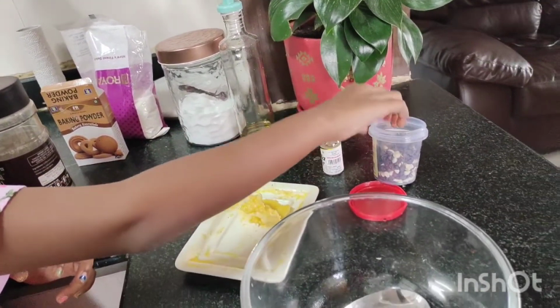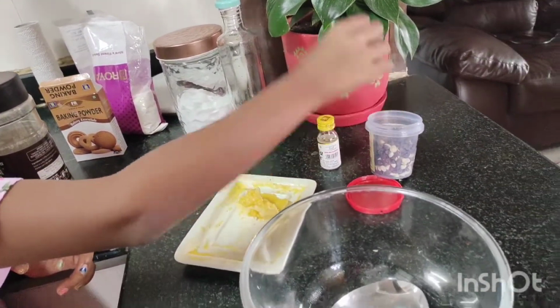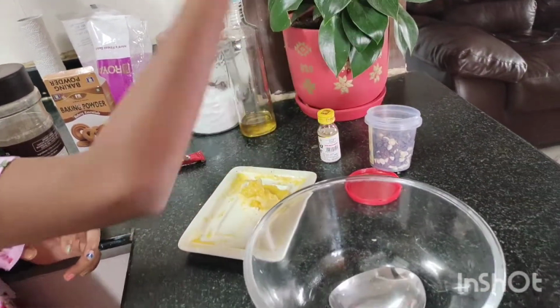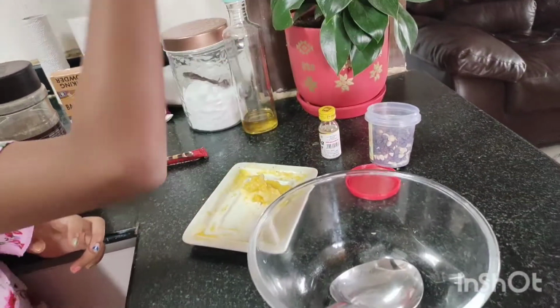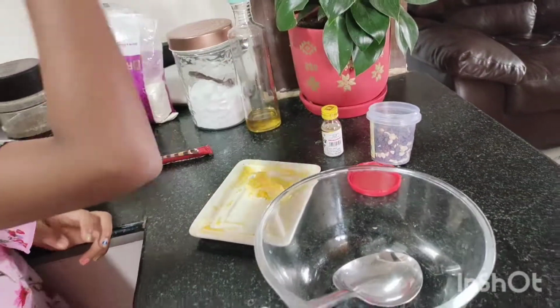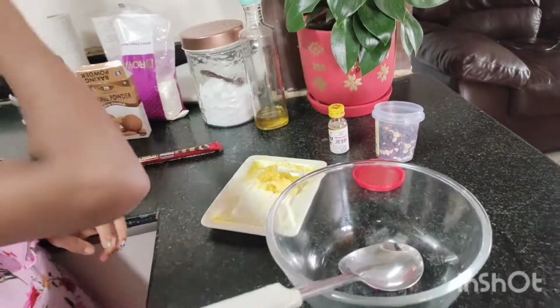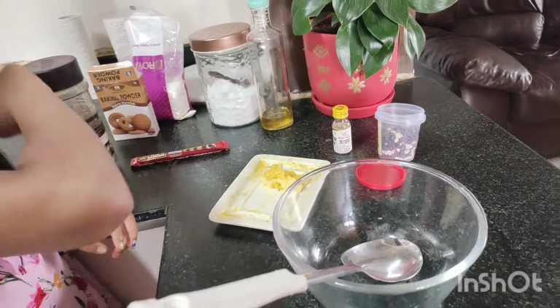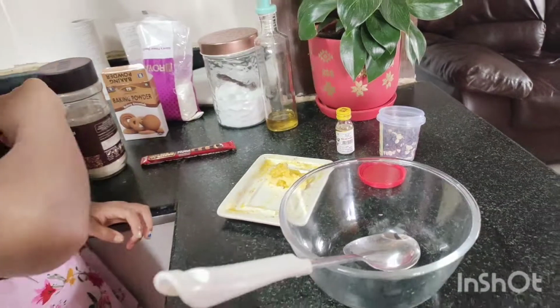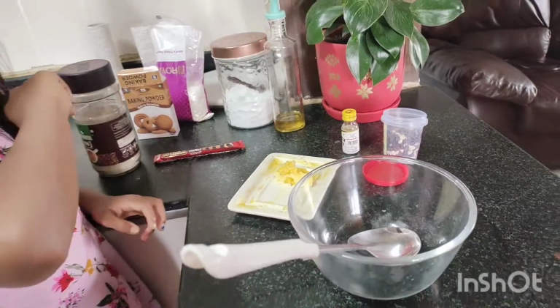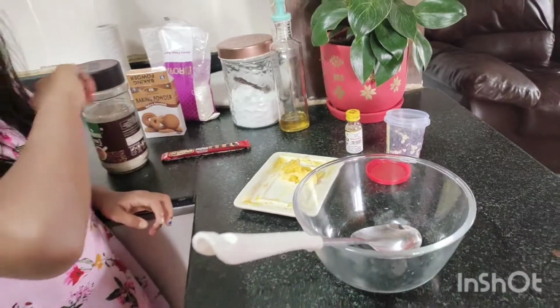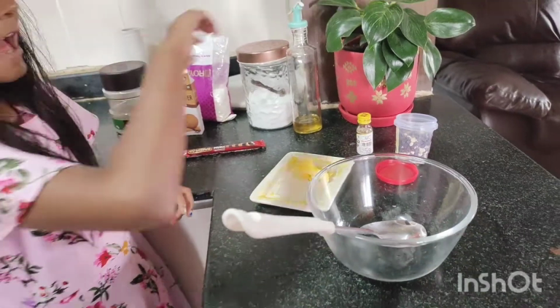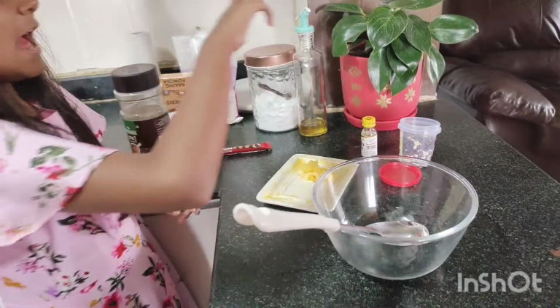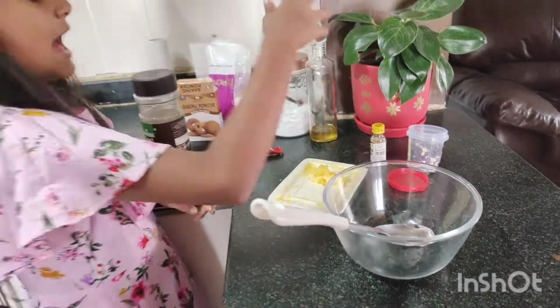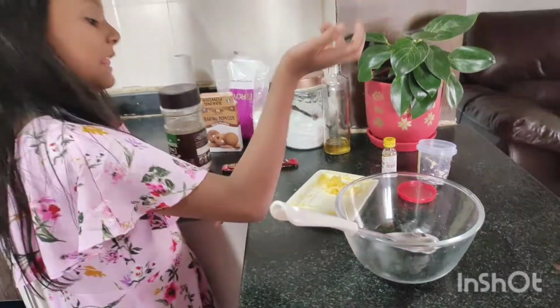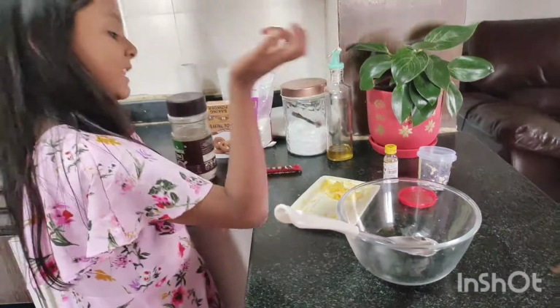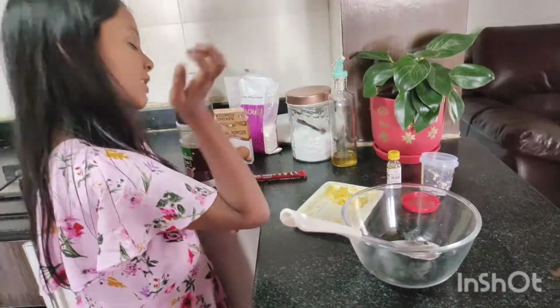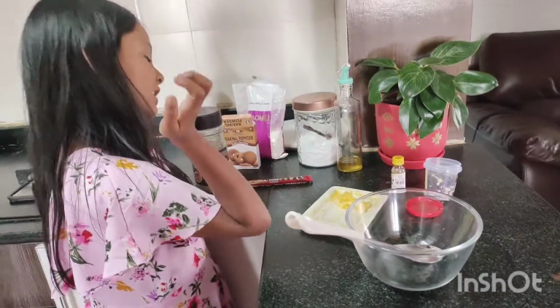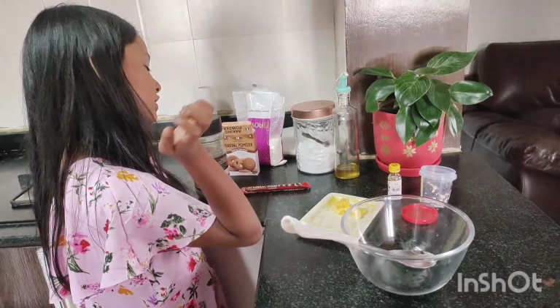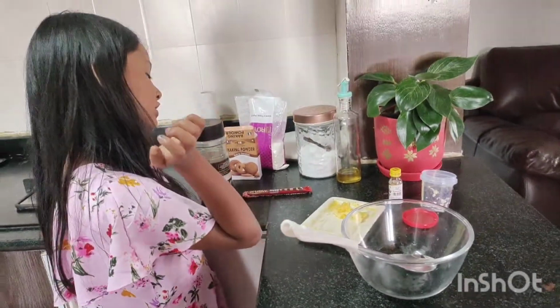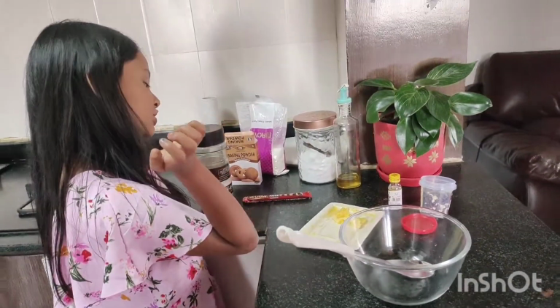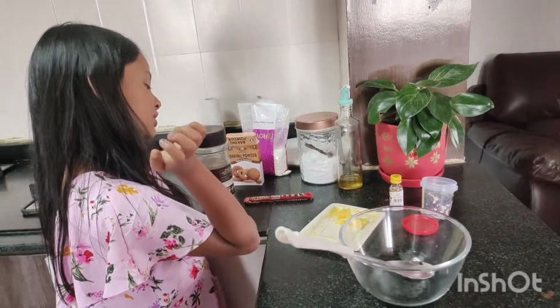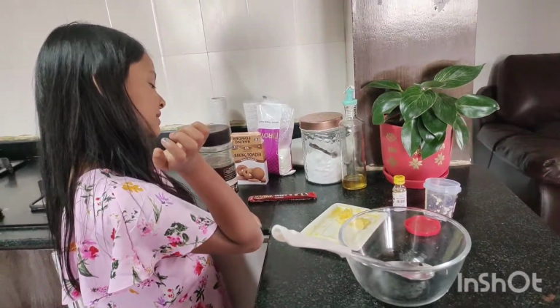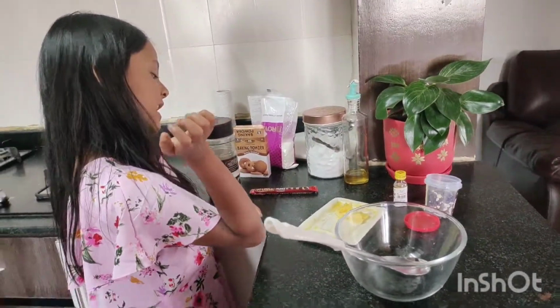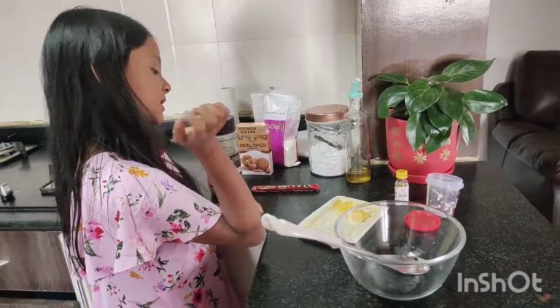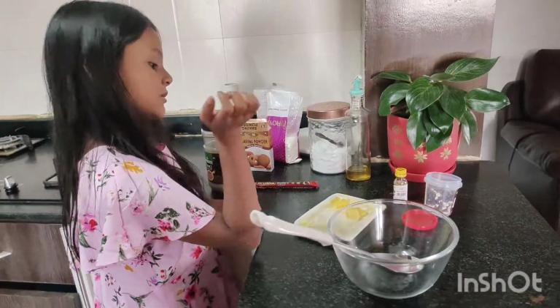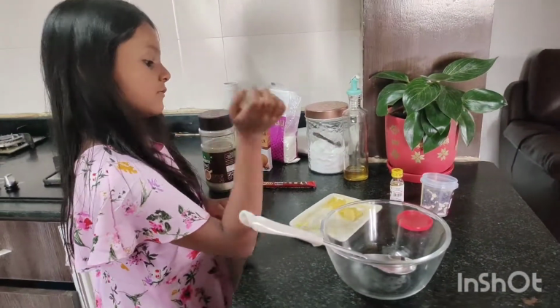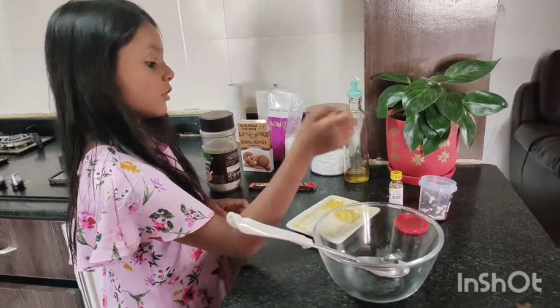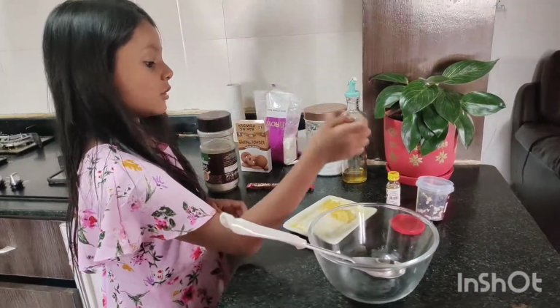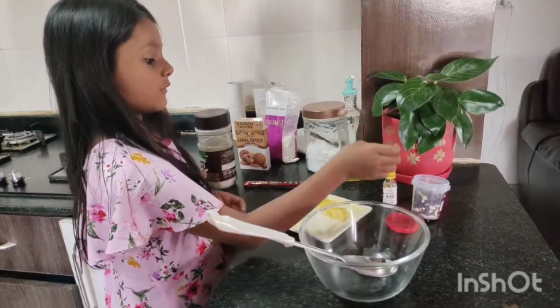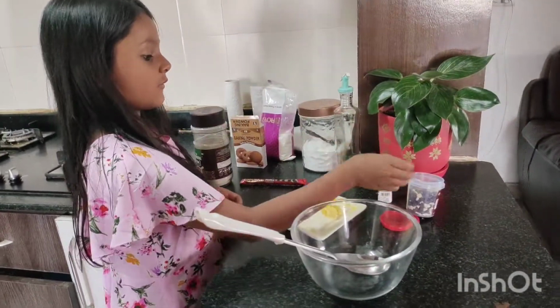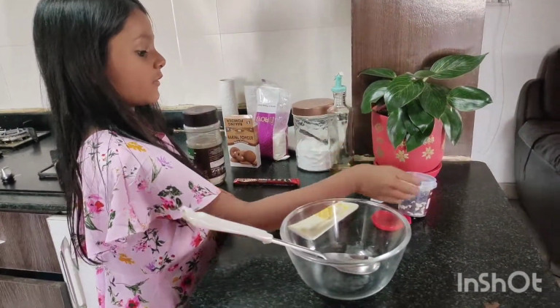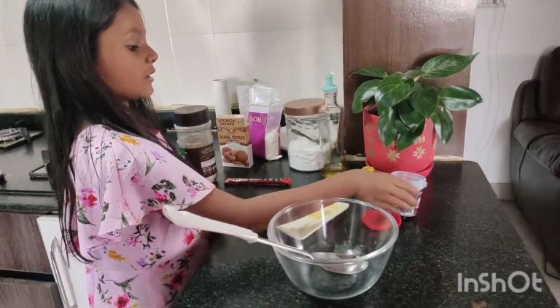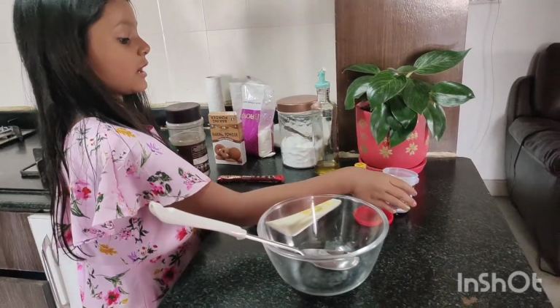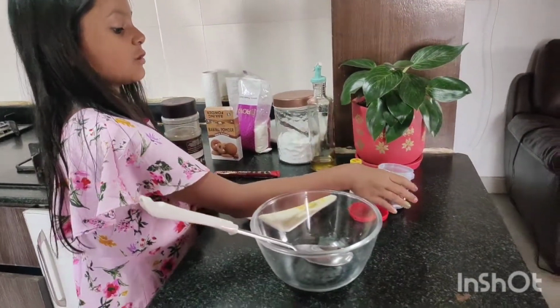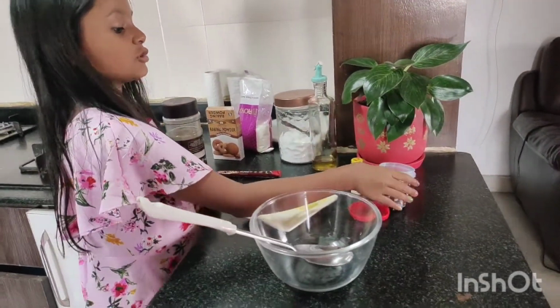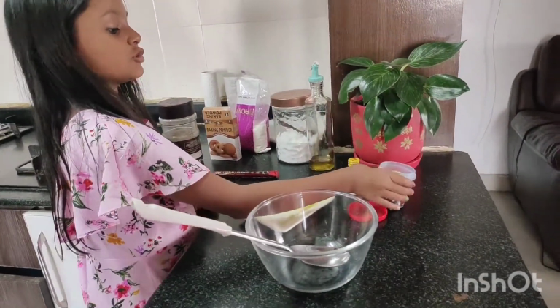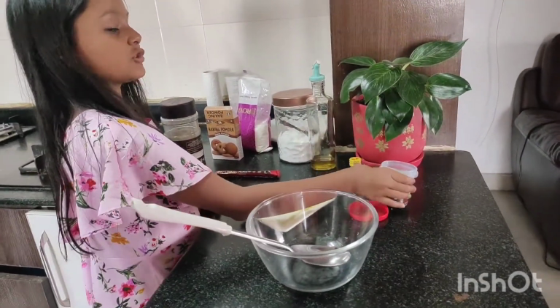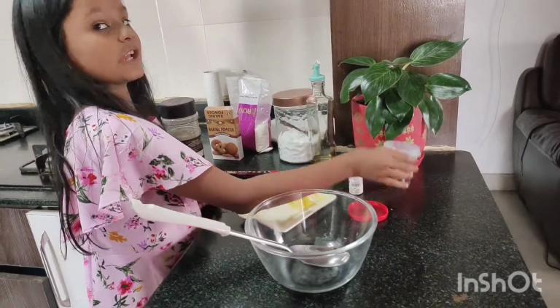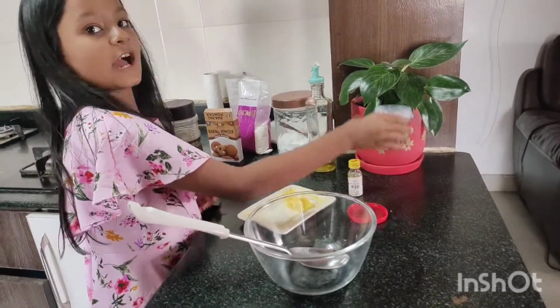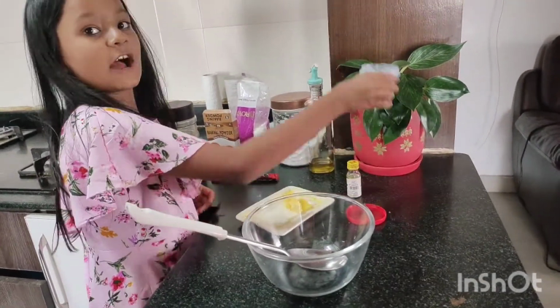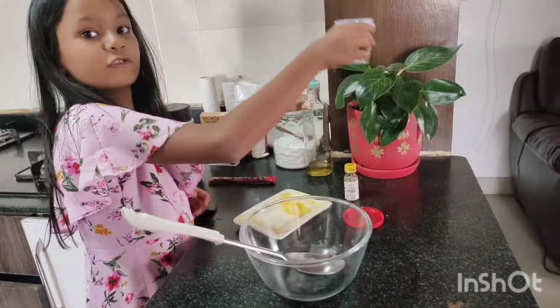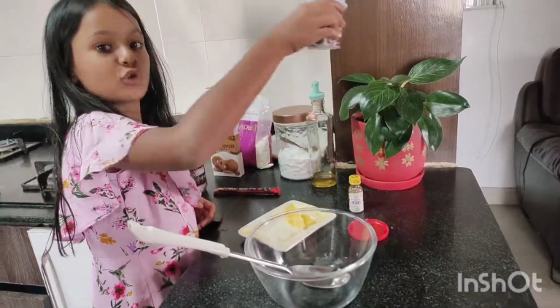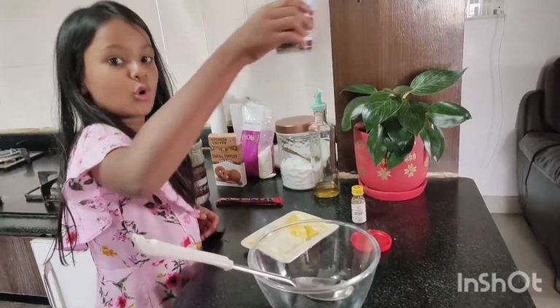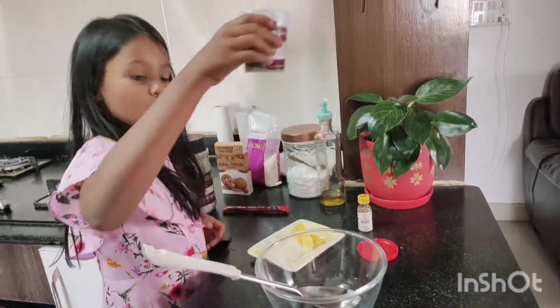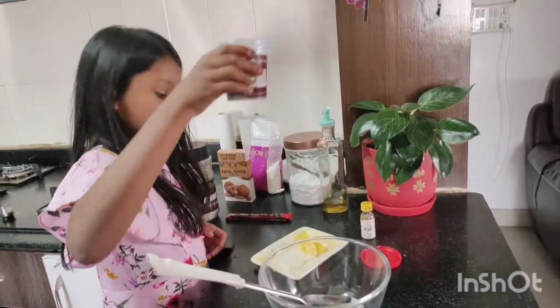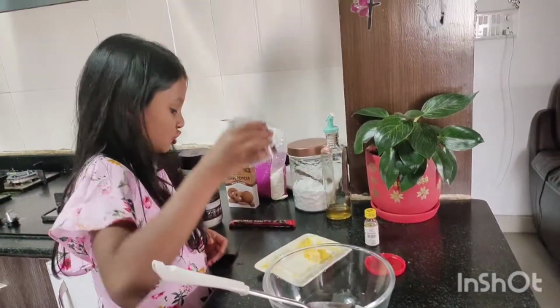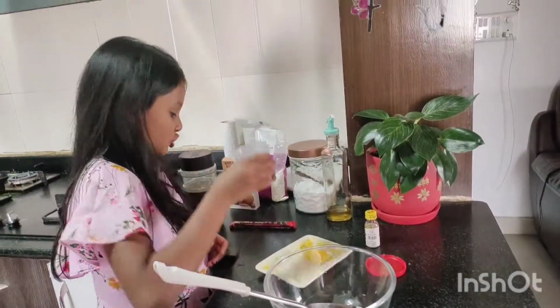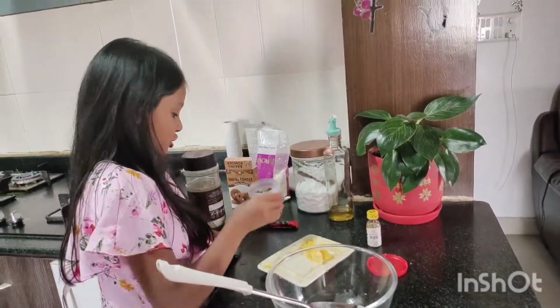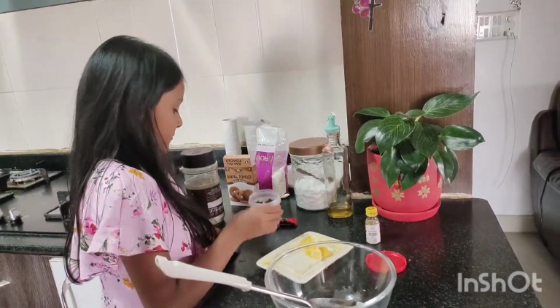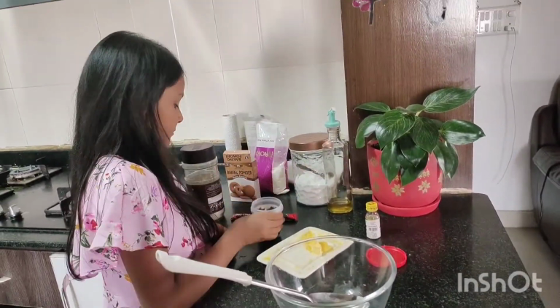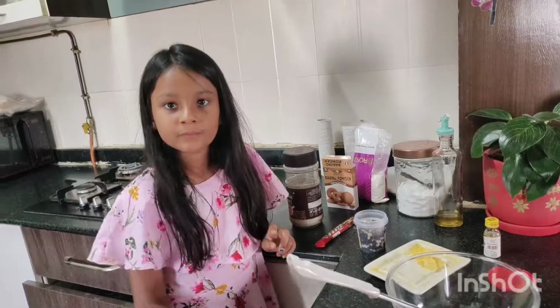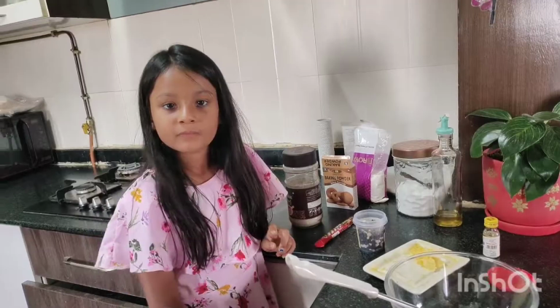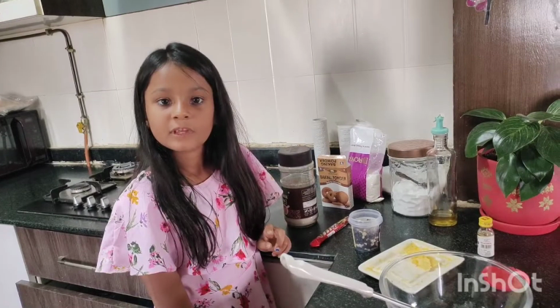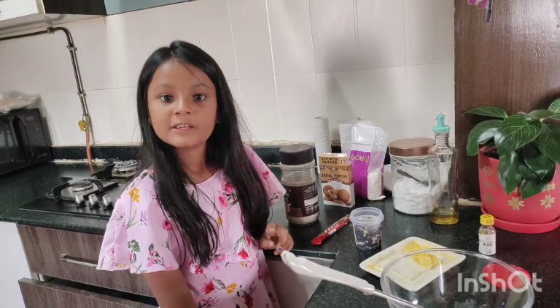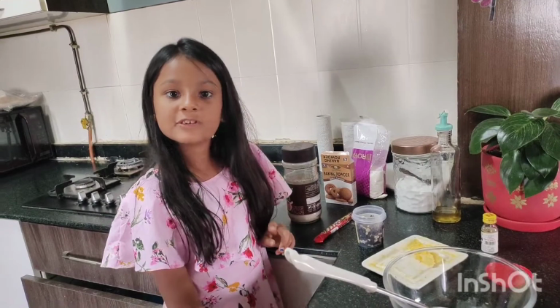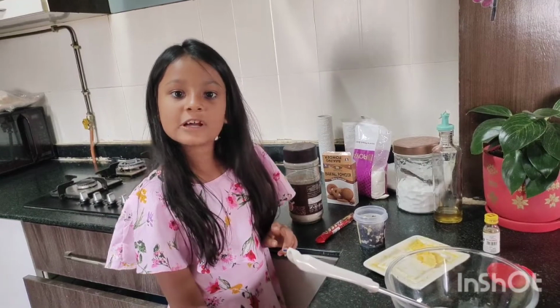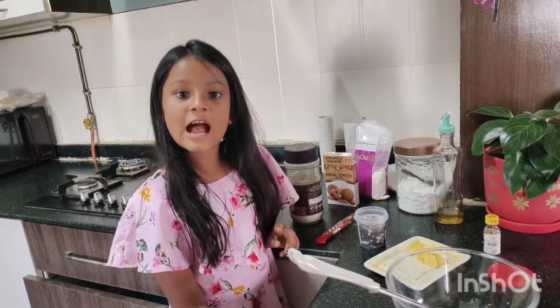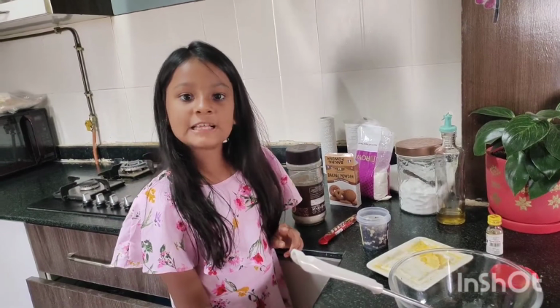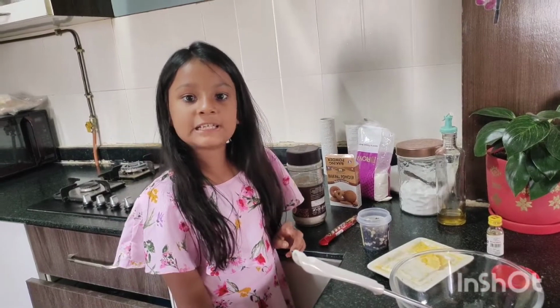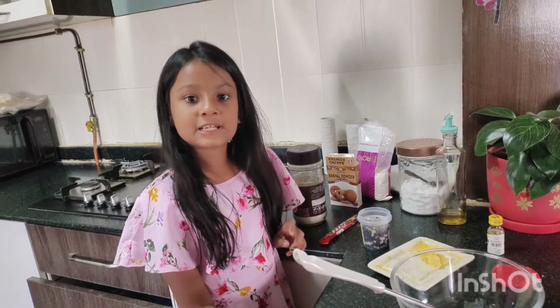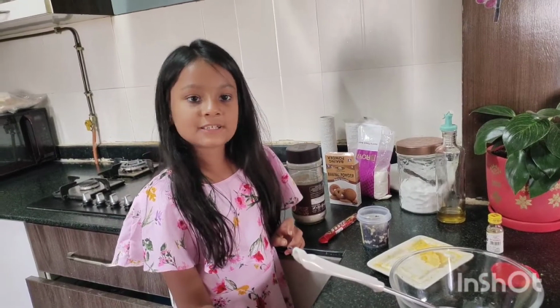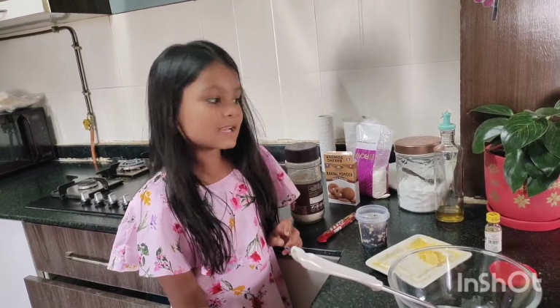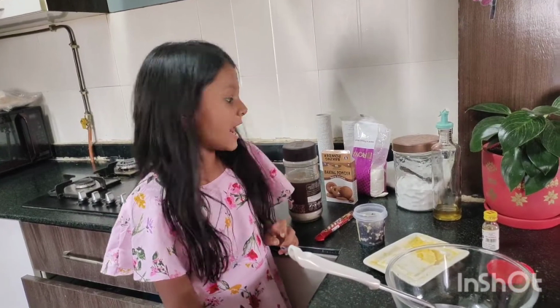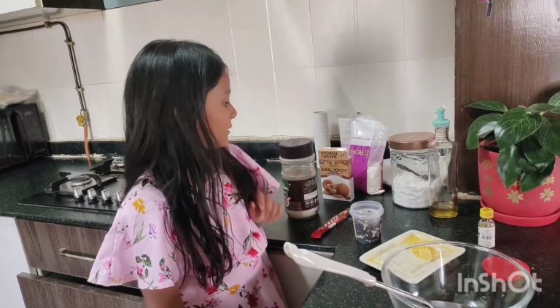Then you have to put it in the oven. And then the decoration starts. For the decoration, I have chocolate chips. So guys, let us start.